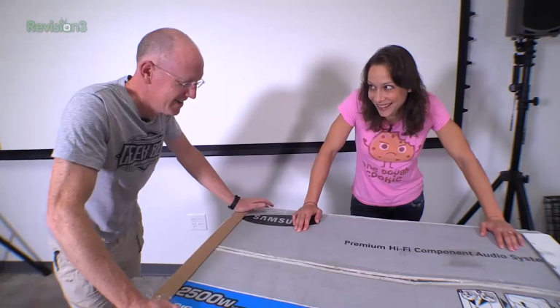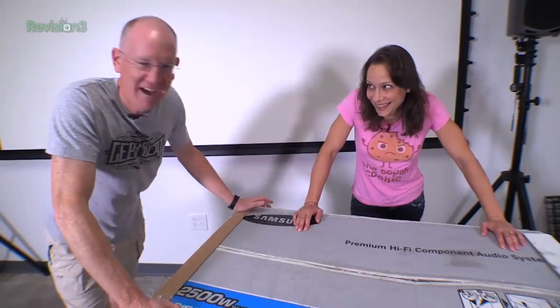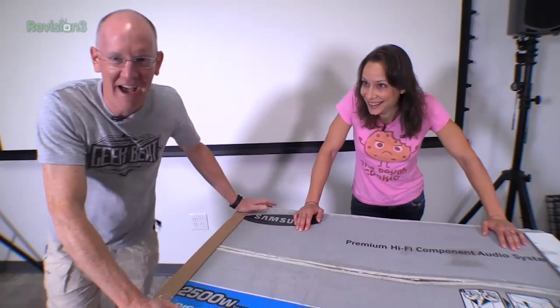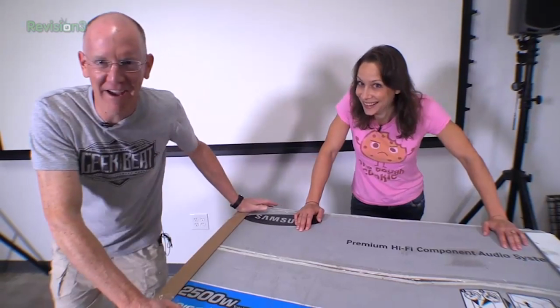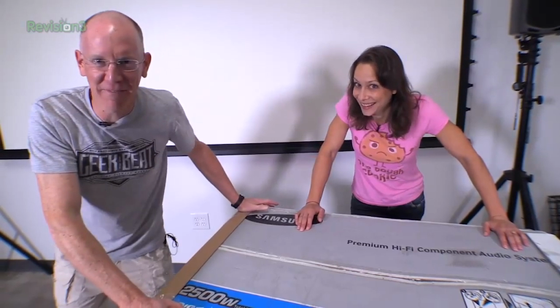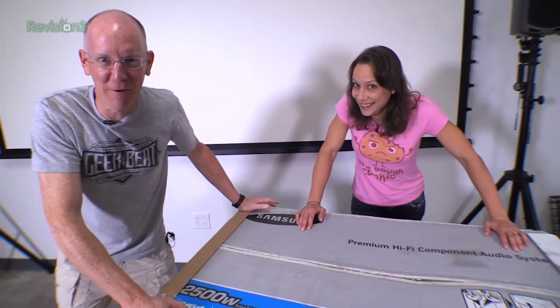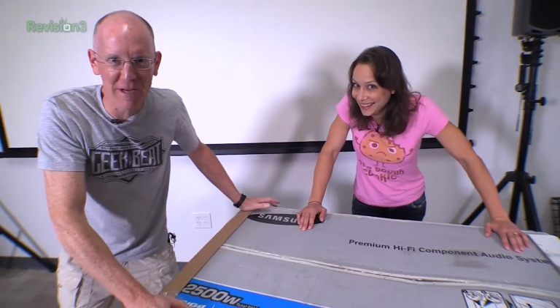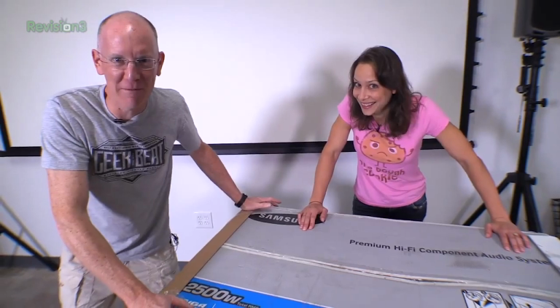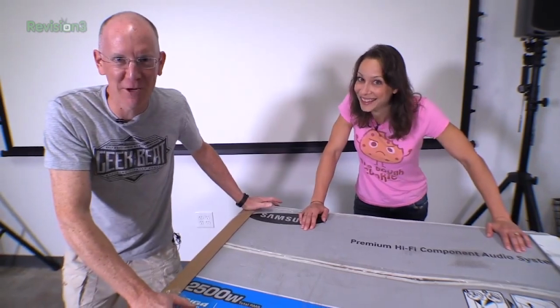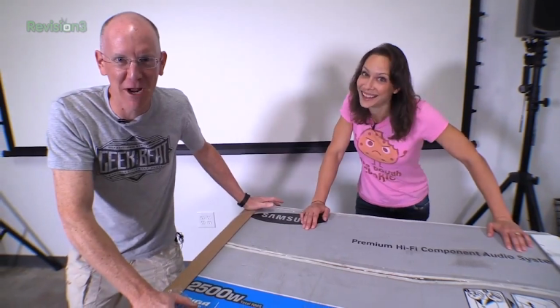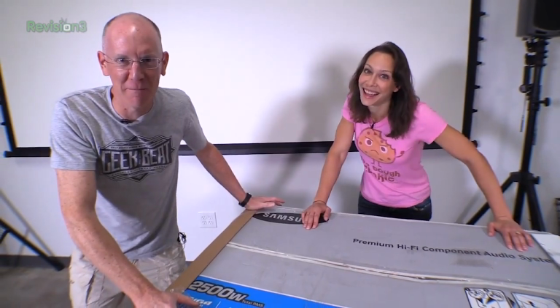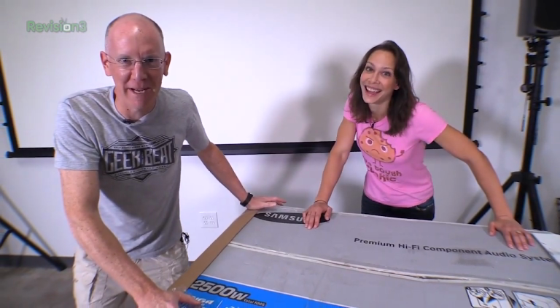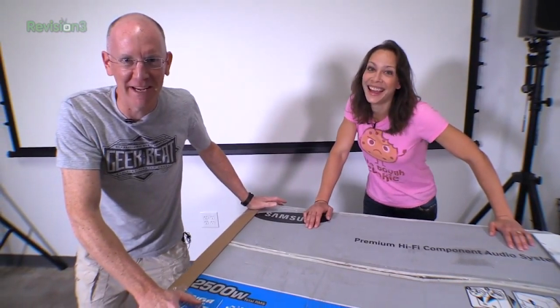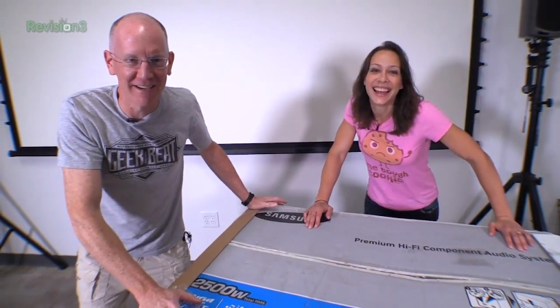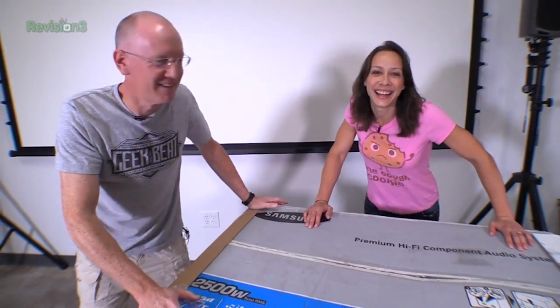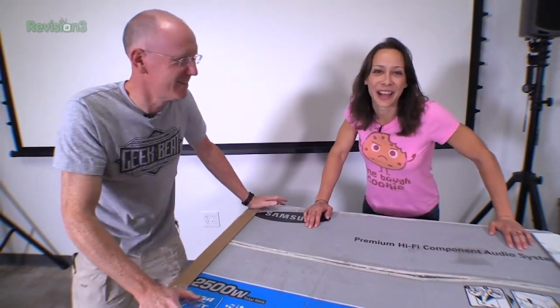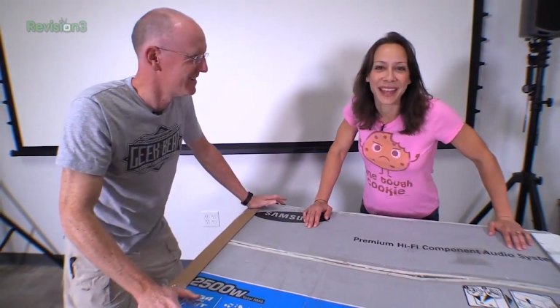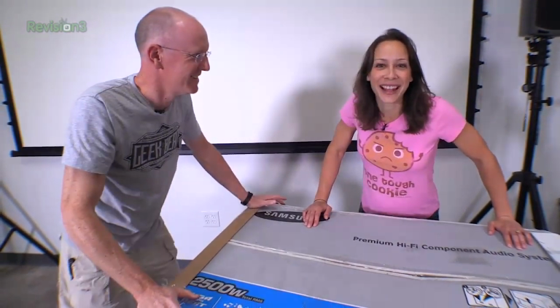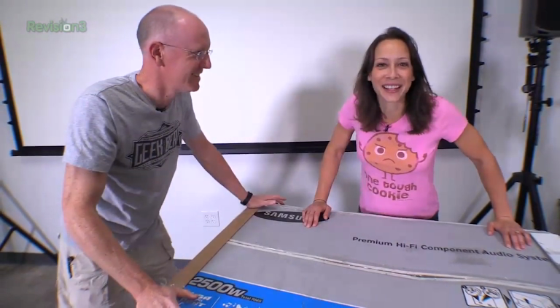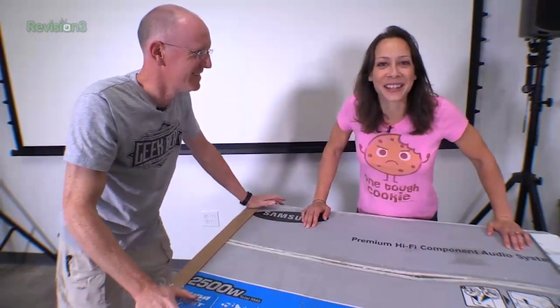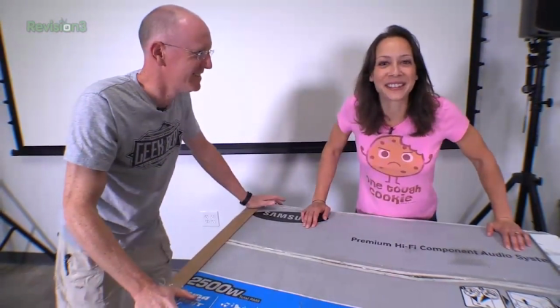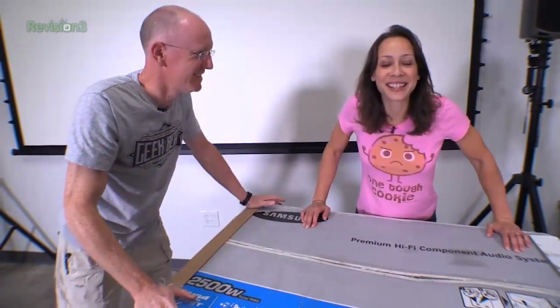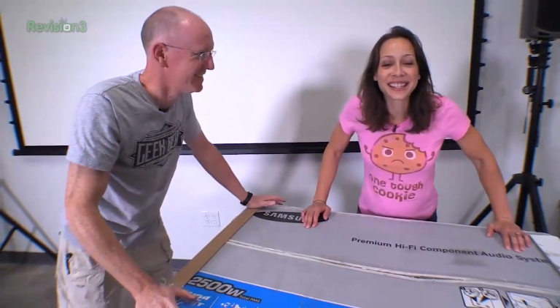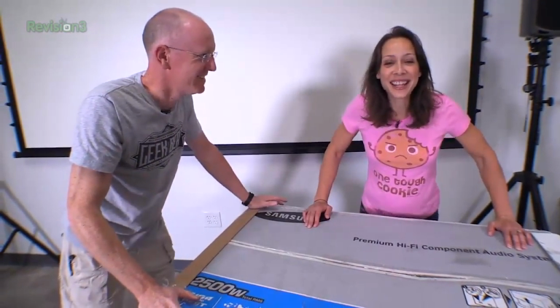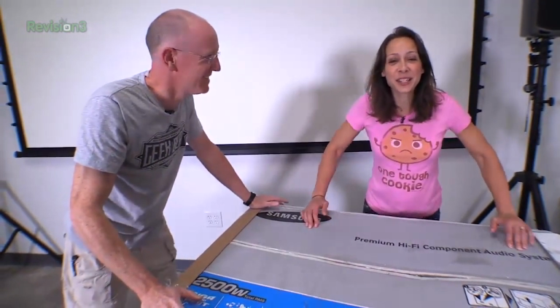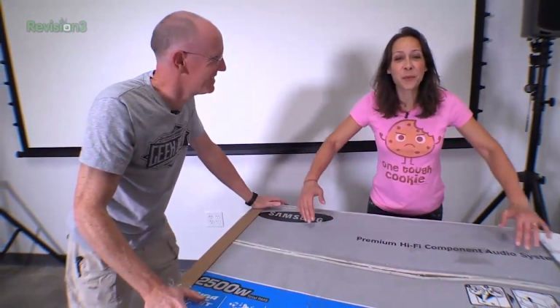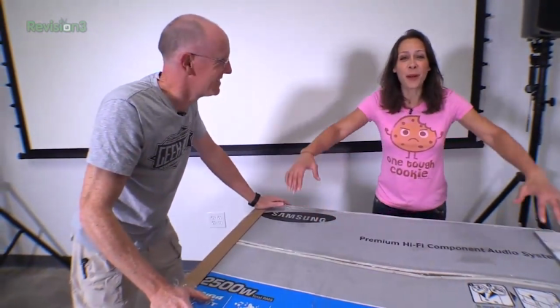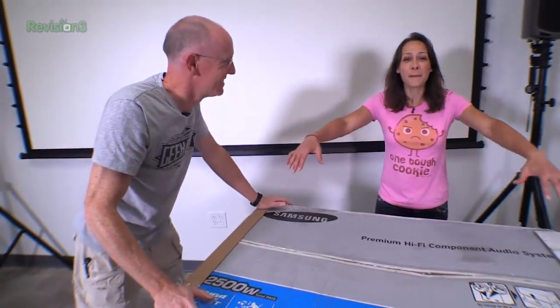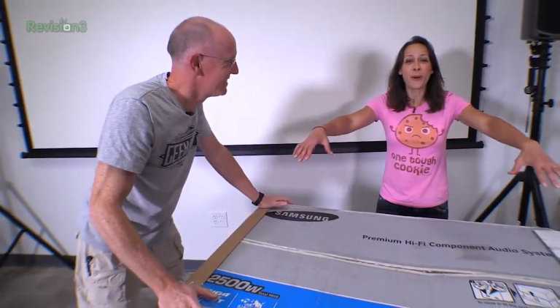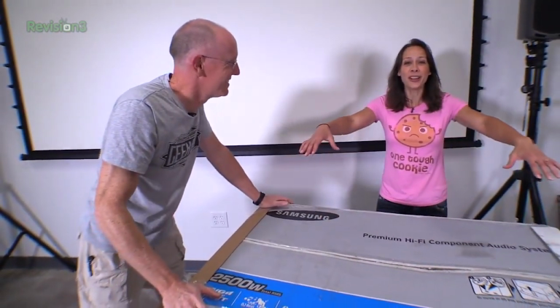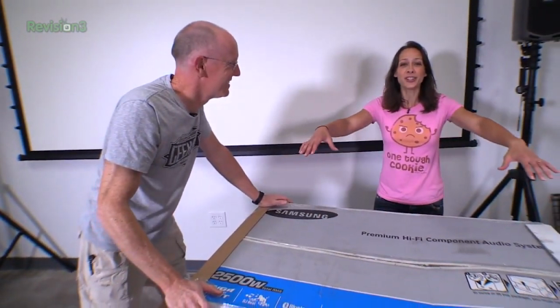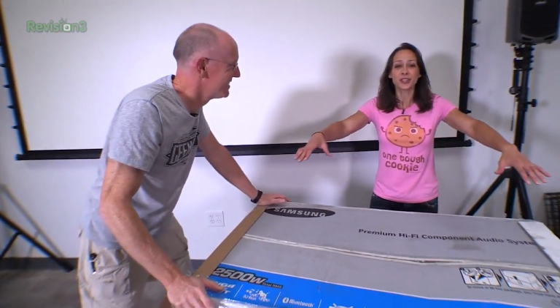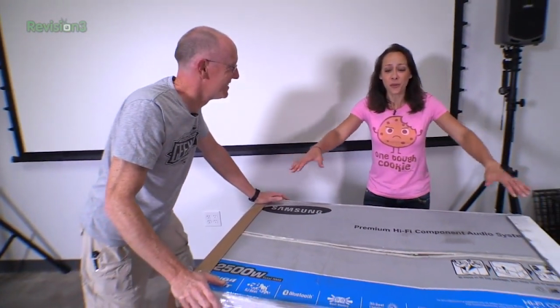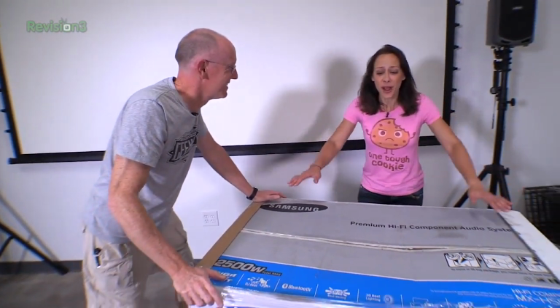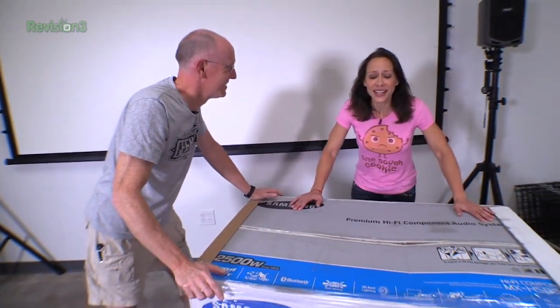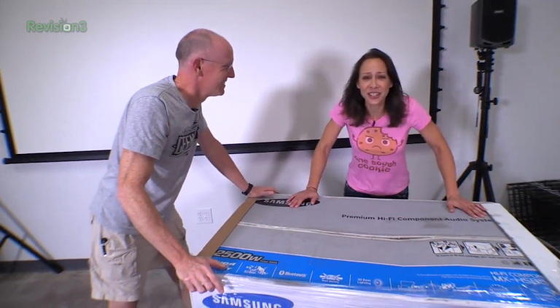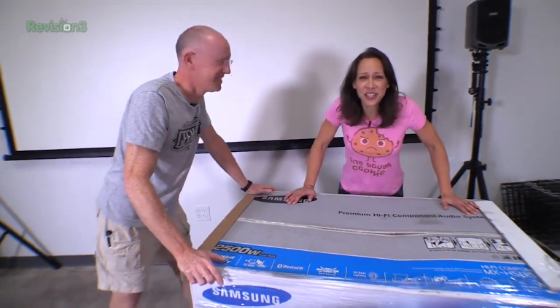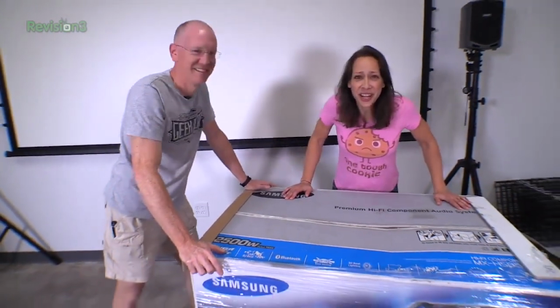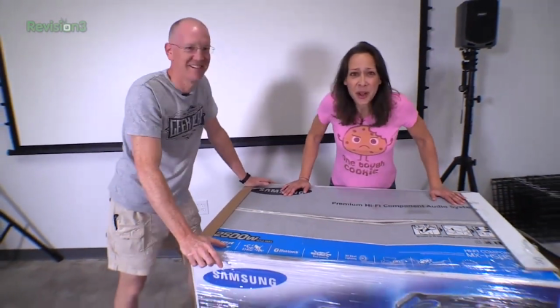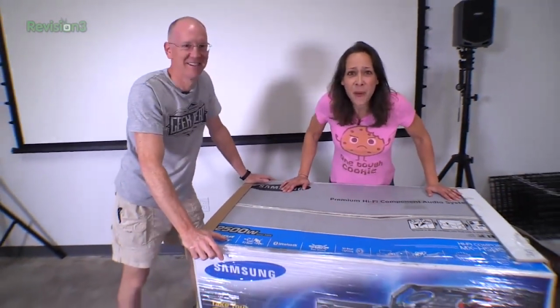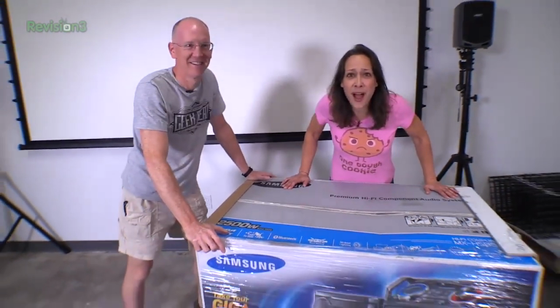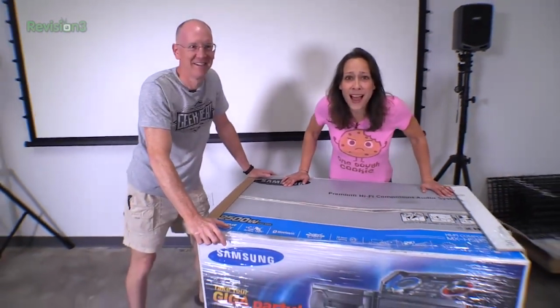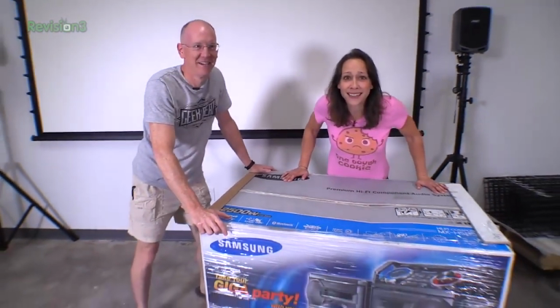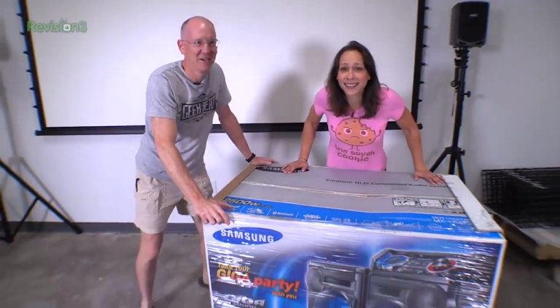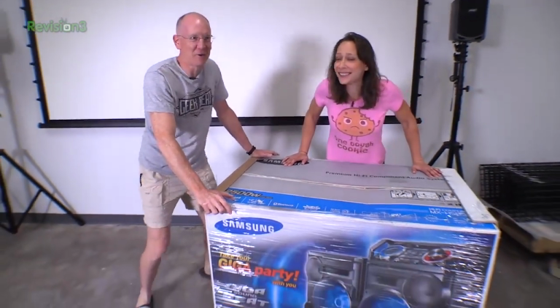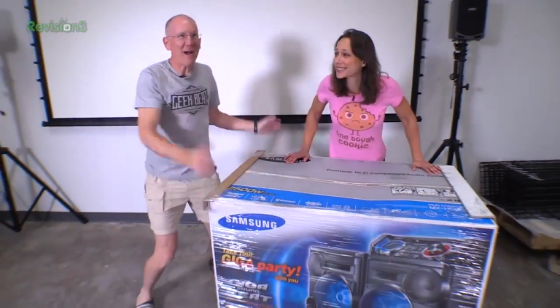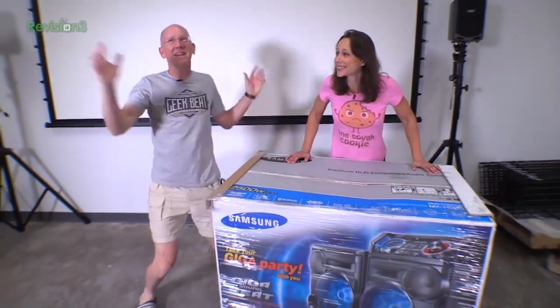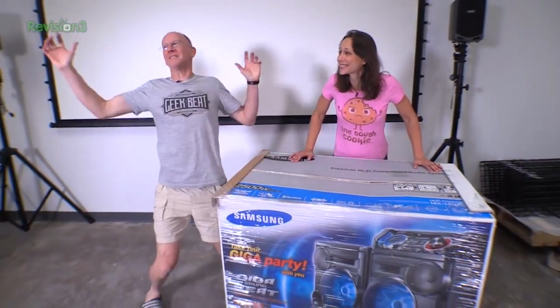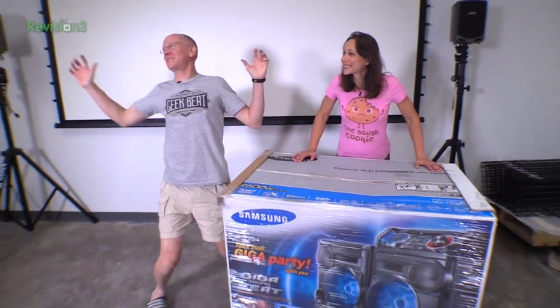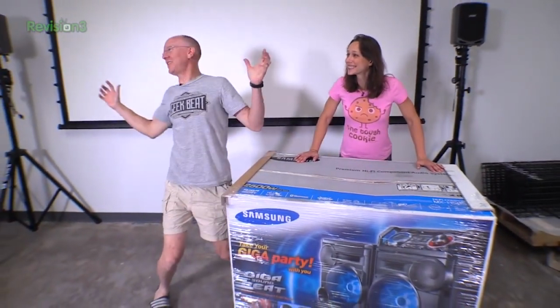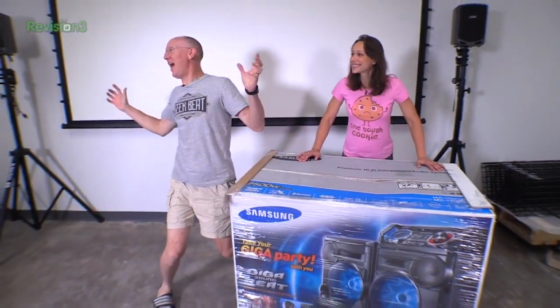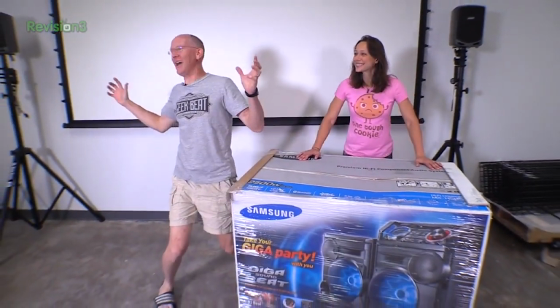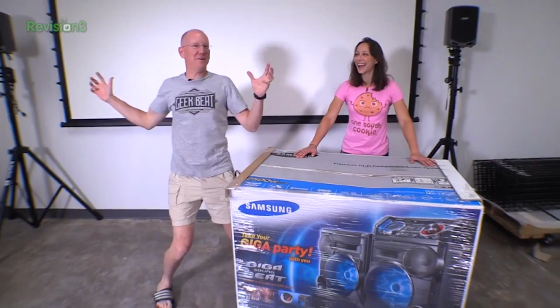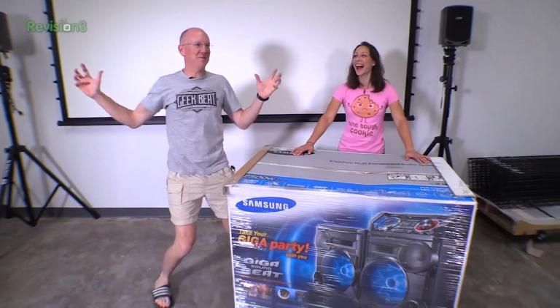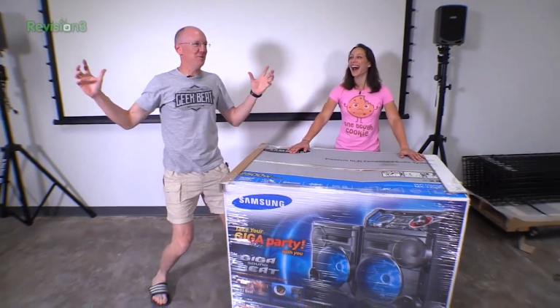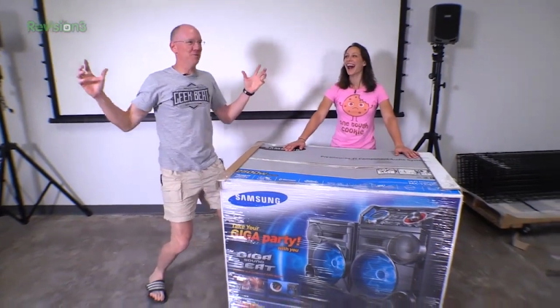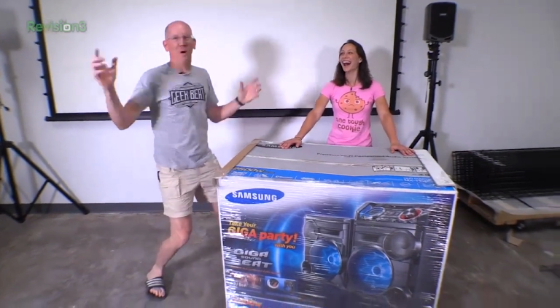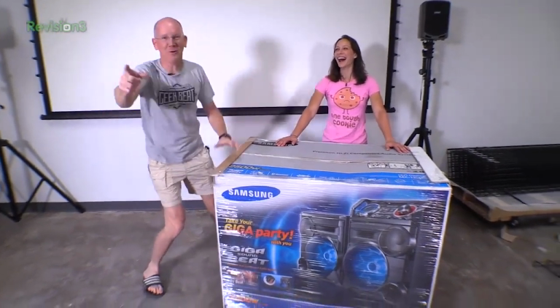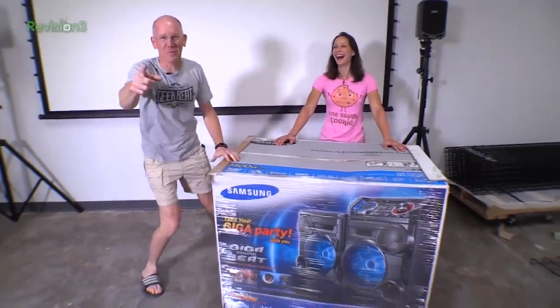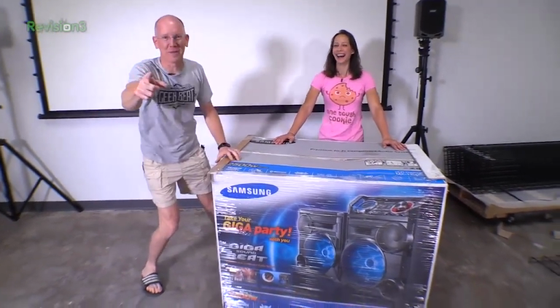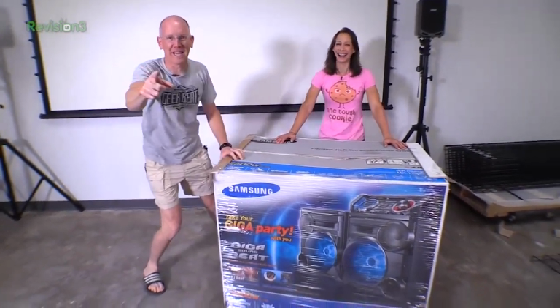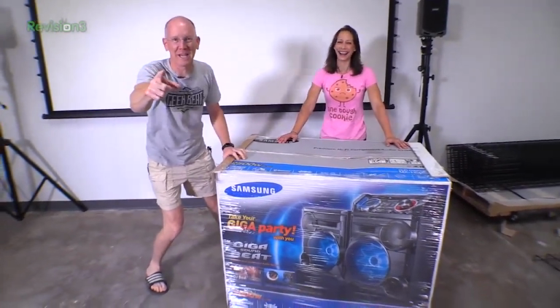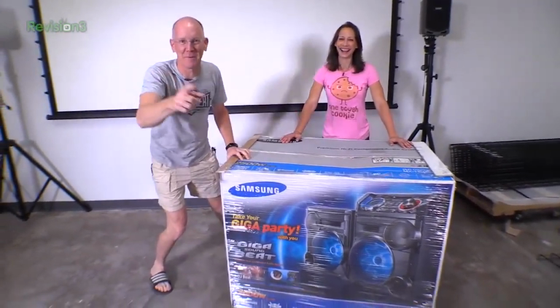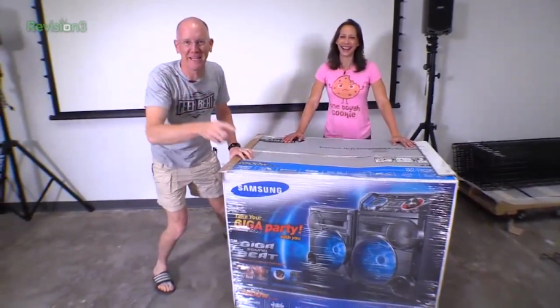Hey folks, I'm John P. And I'm Callie Lewis. It's 1.21 gigawatts! Great Scott! Welcome to Geeky.